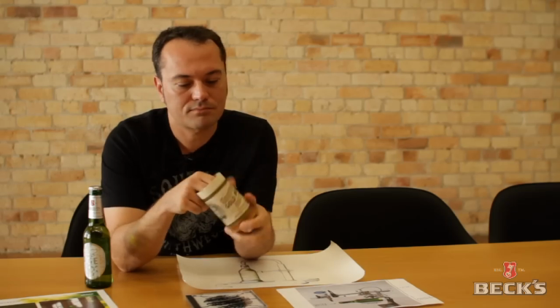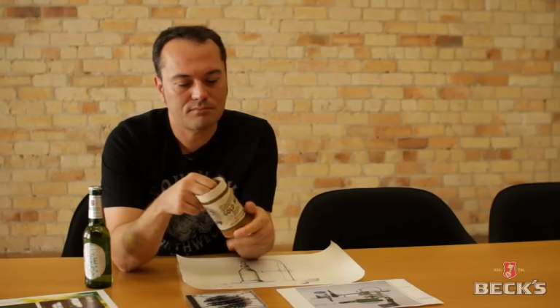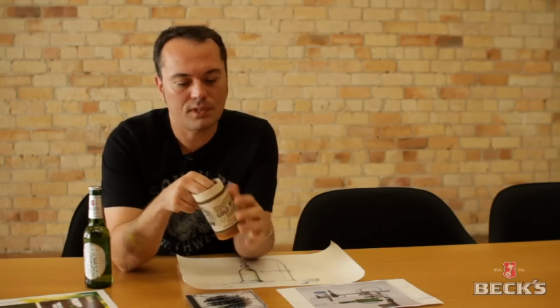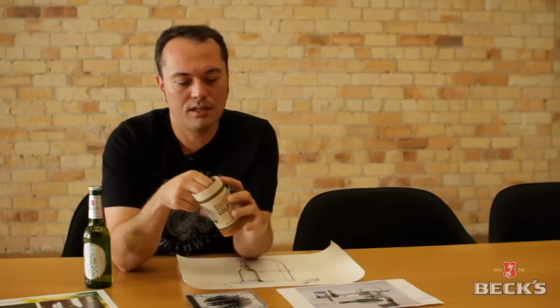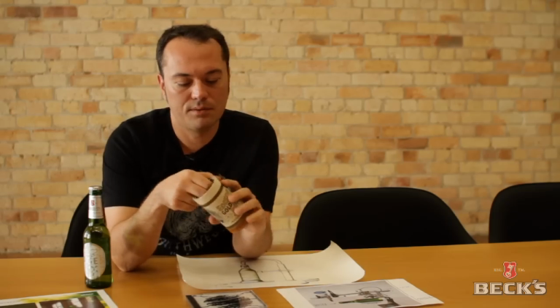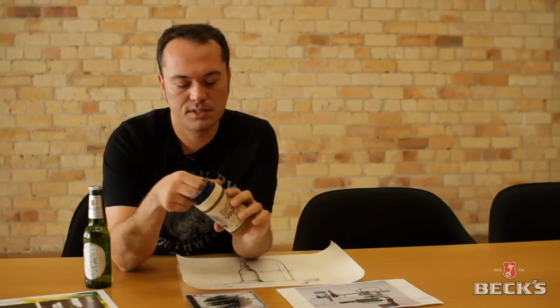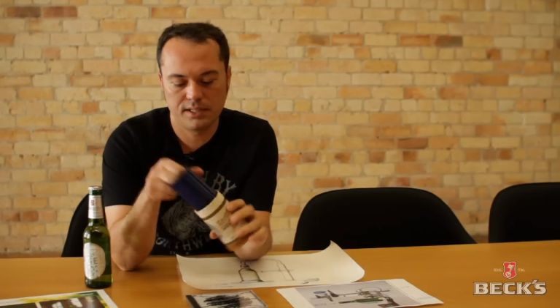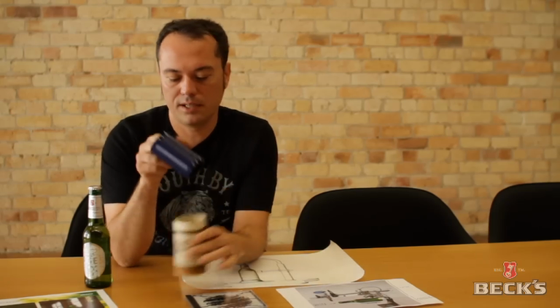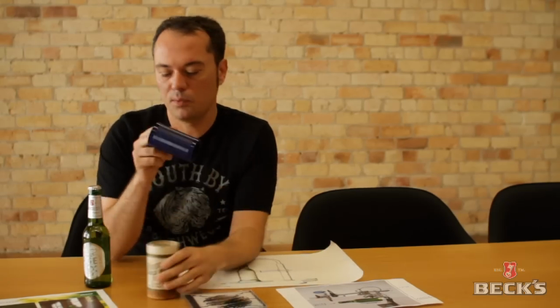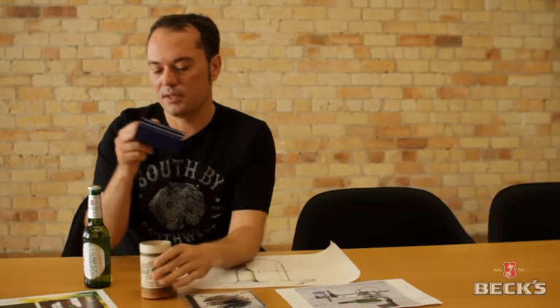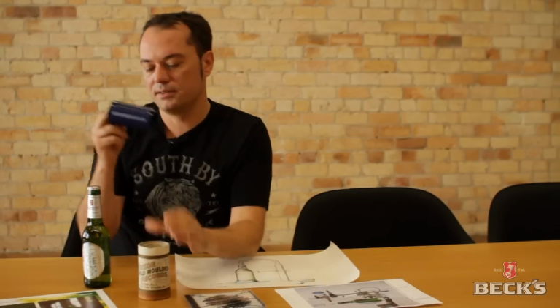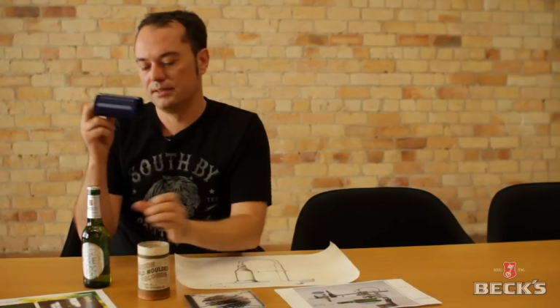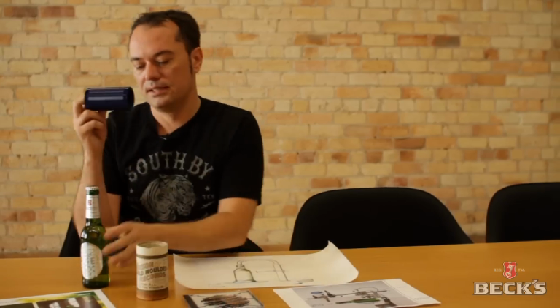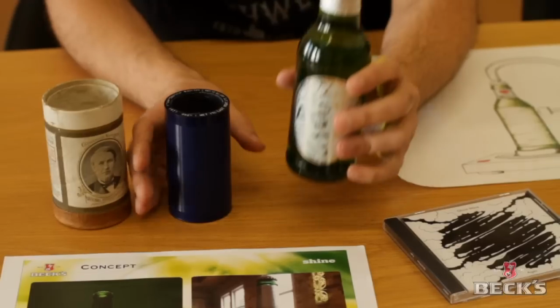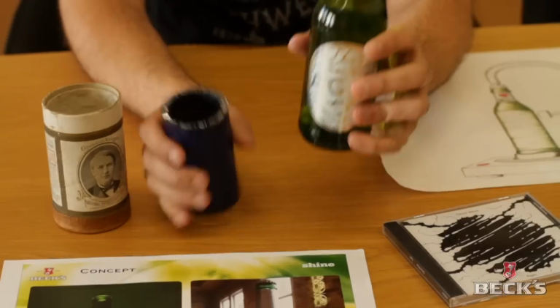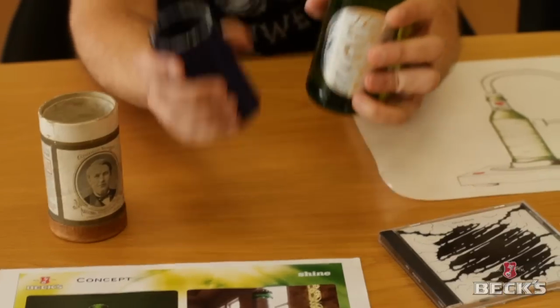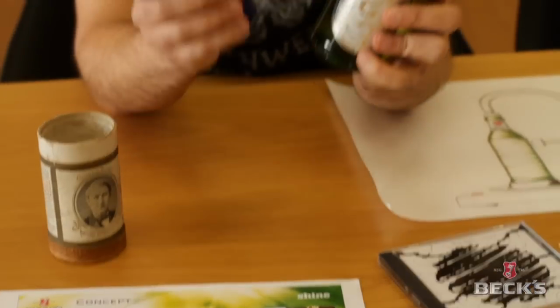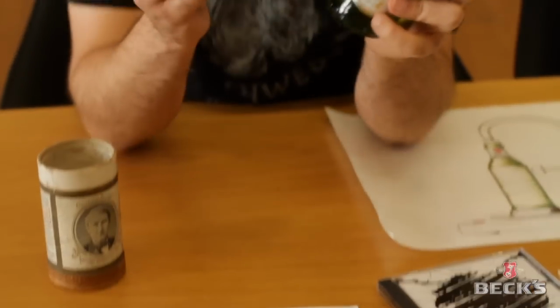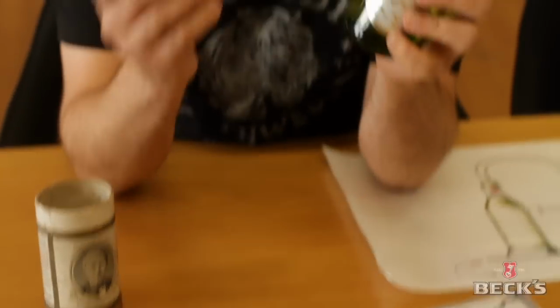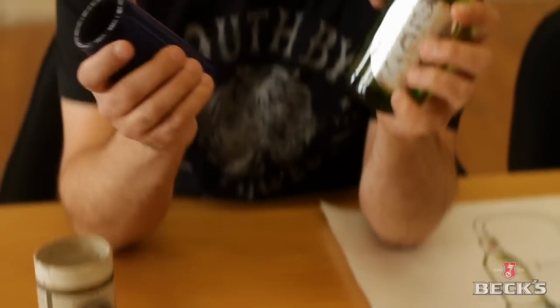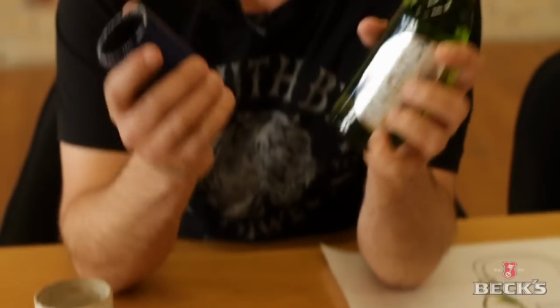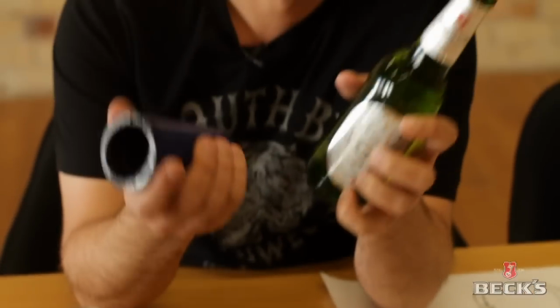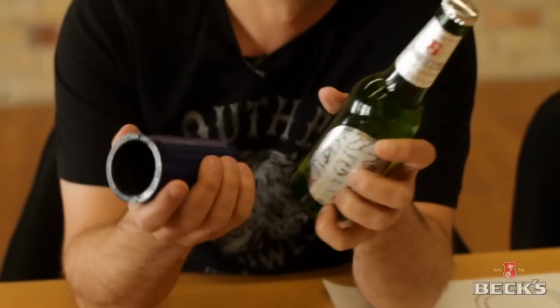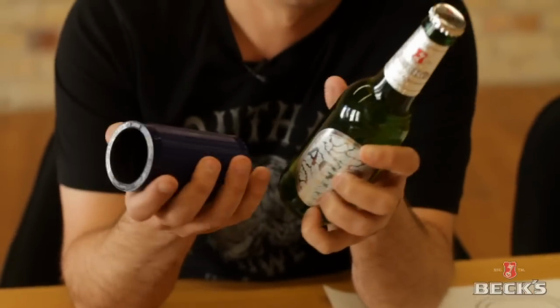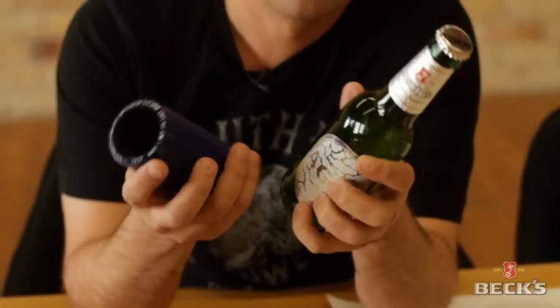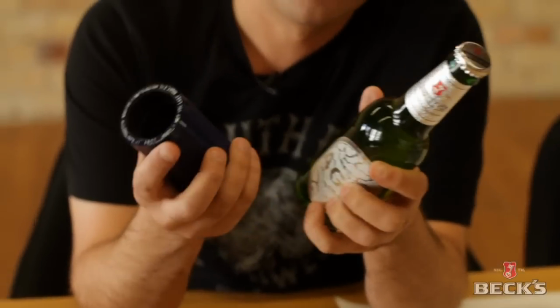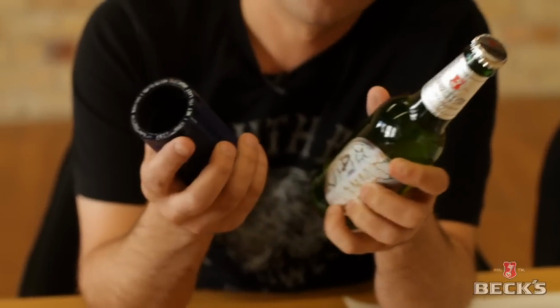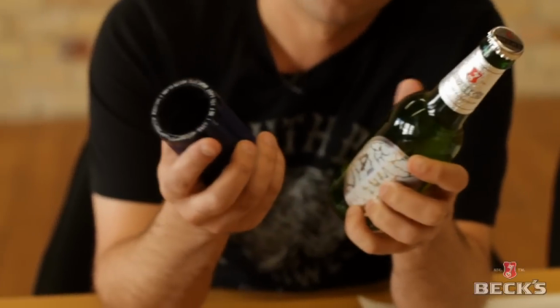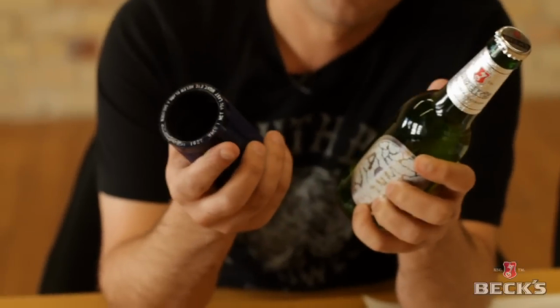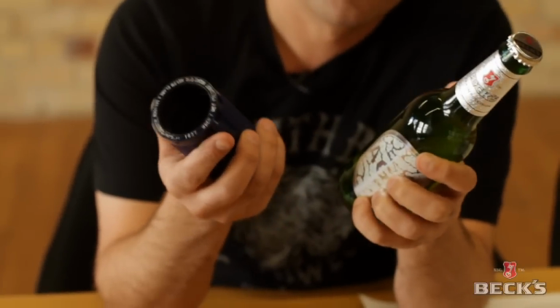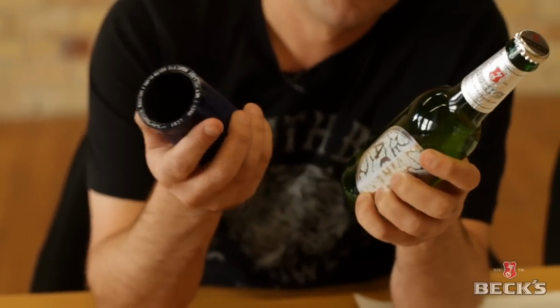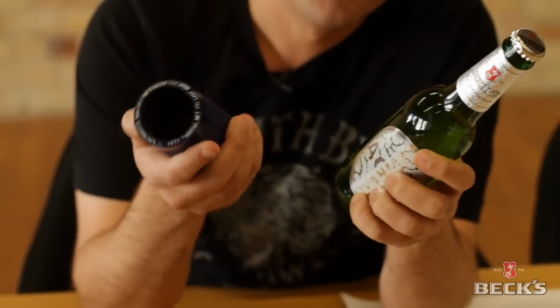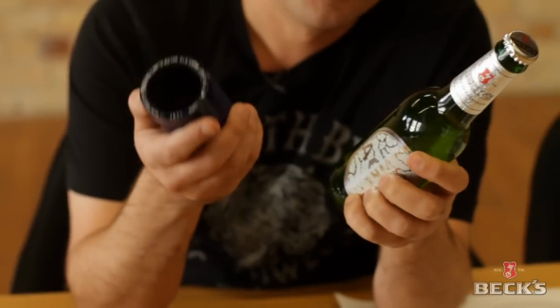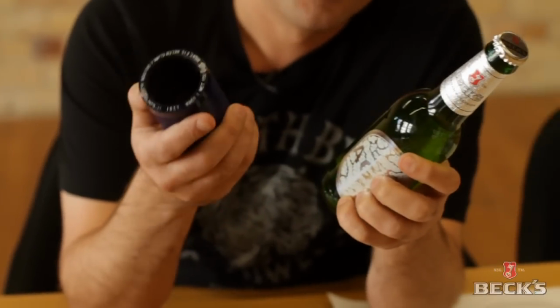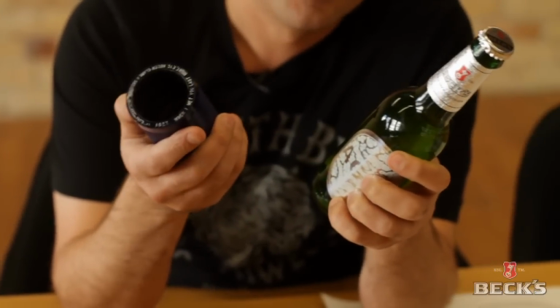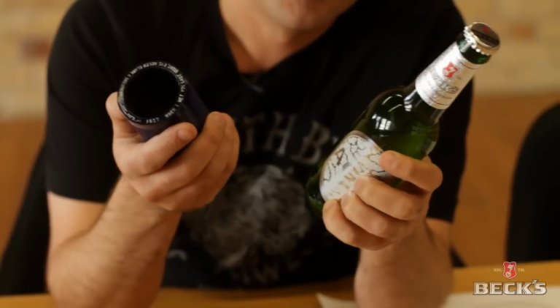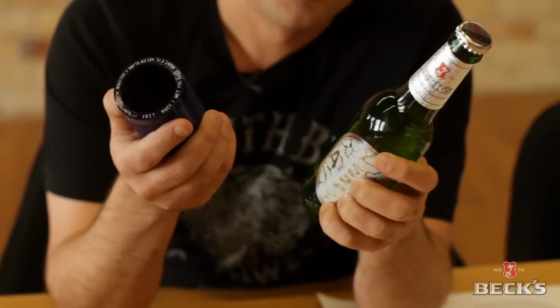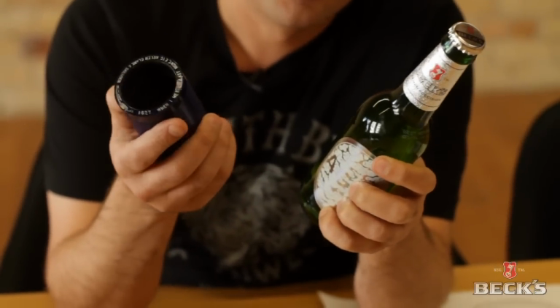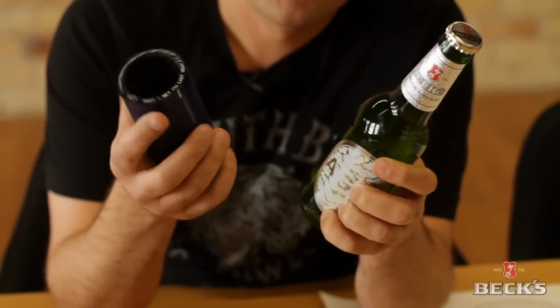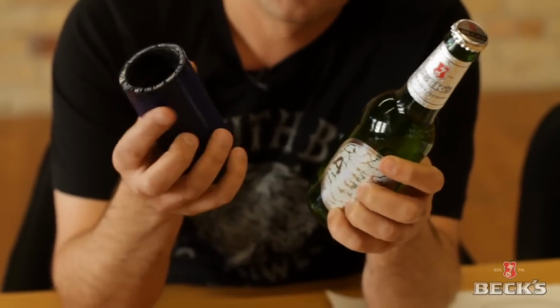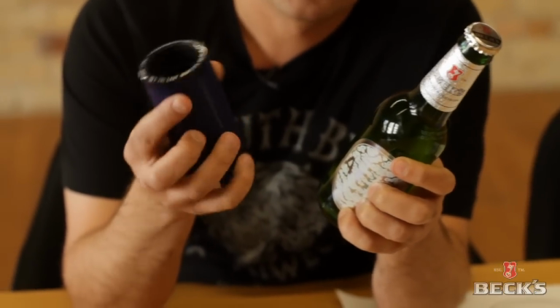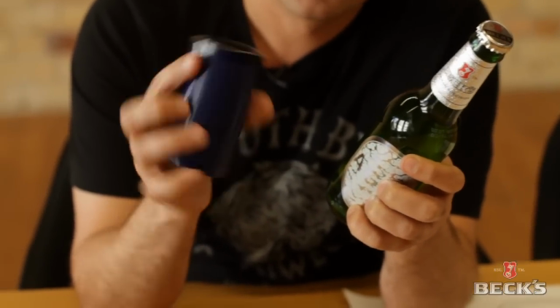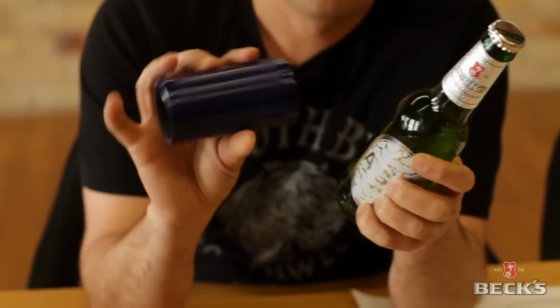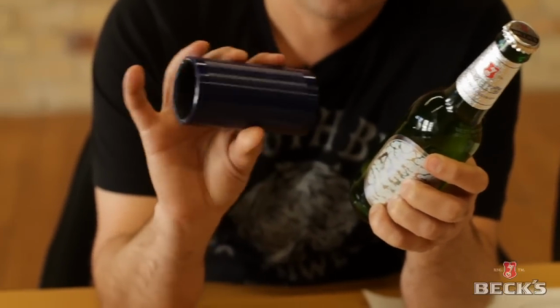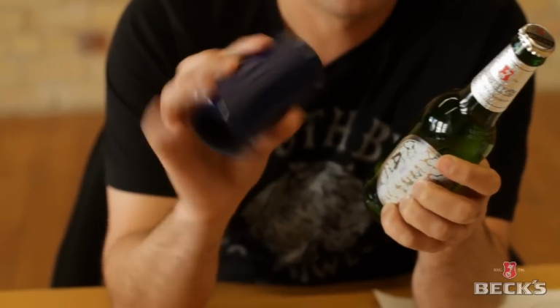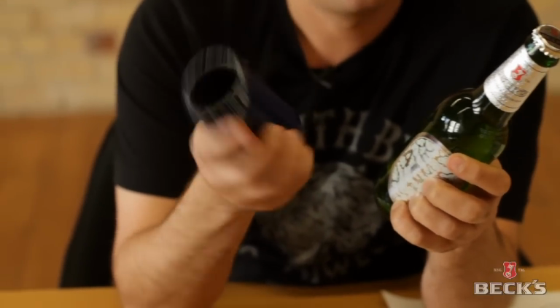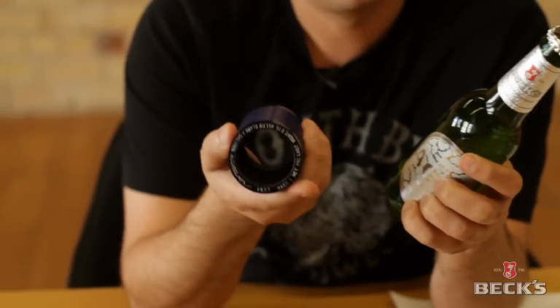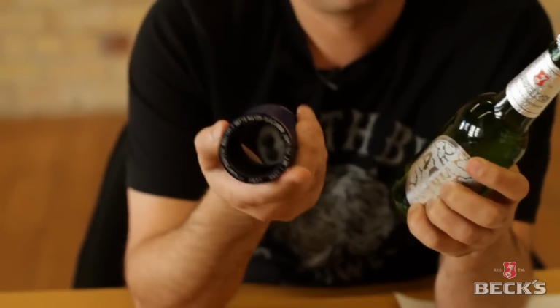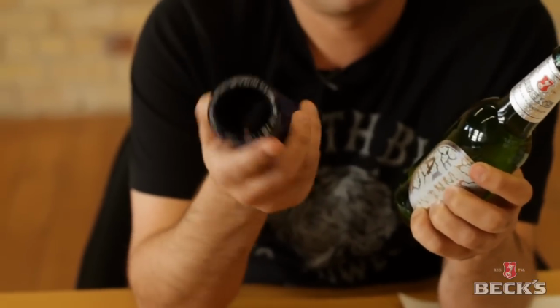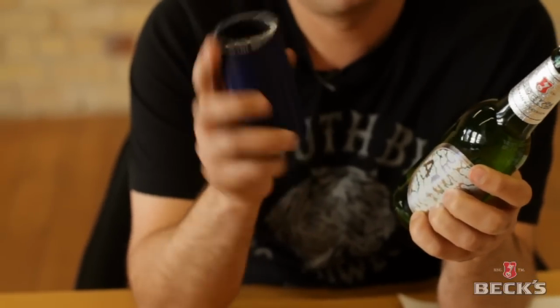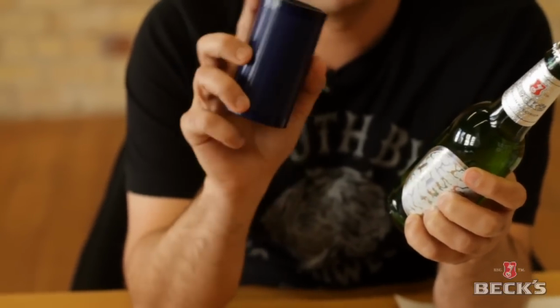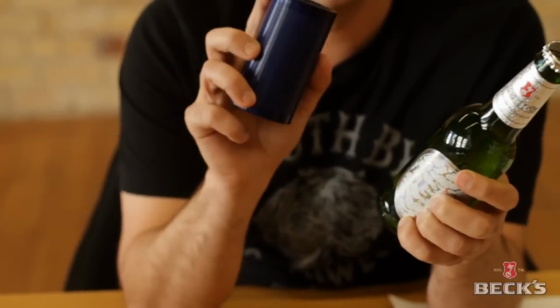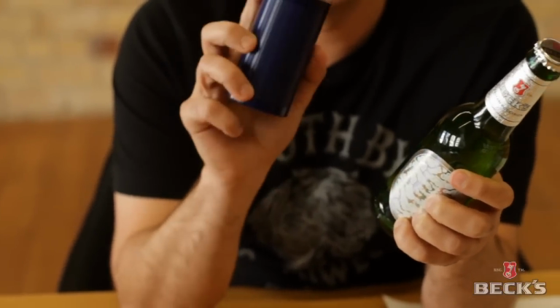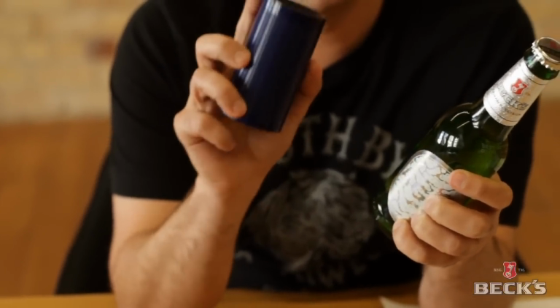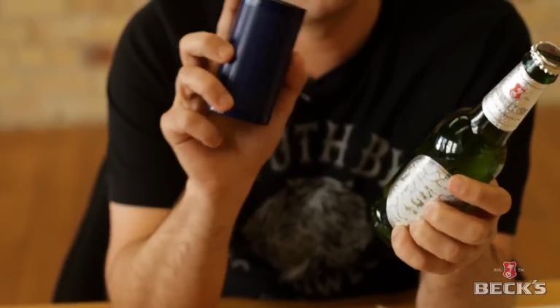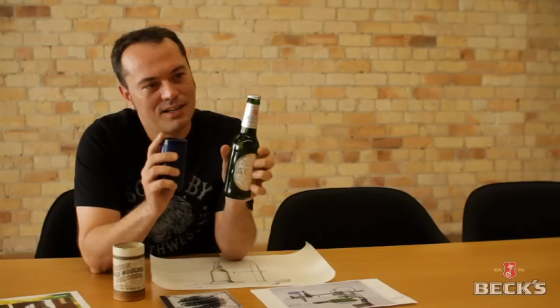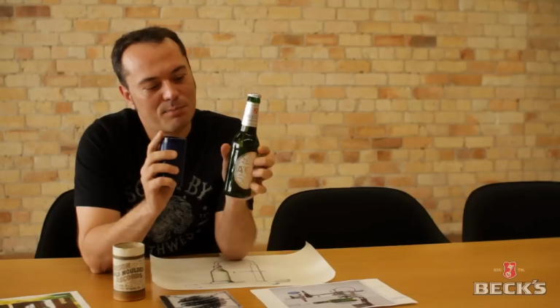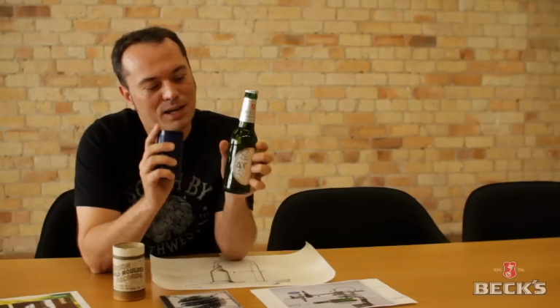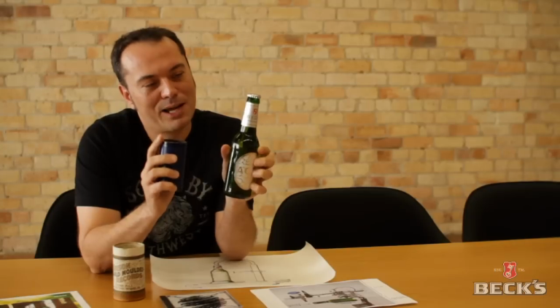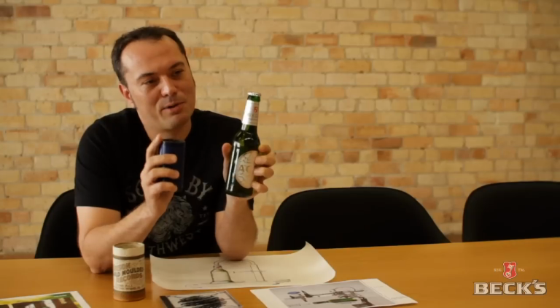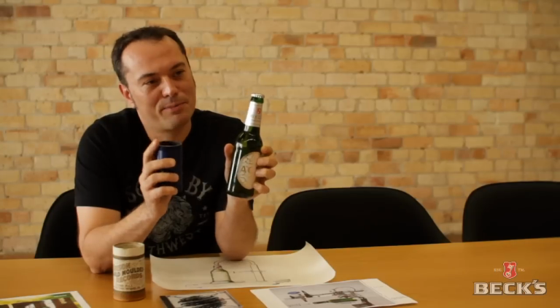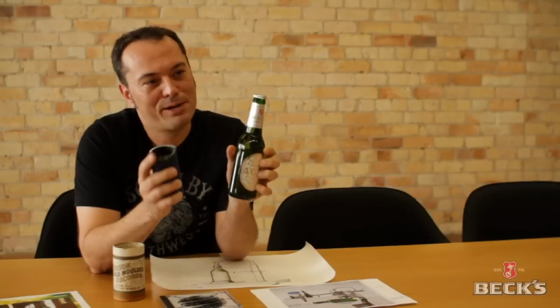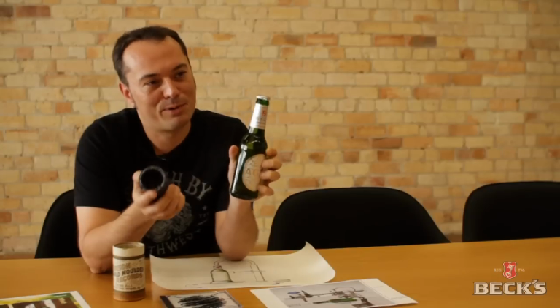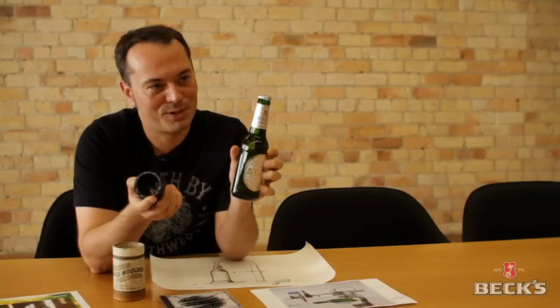I was thinking, why don't we try and fuse these two things together and make a sculptural object that's playable — a playable beer bottle.